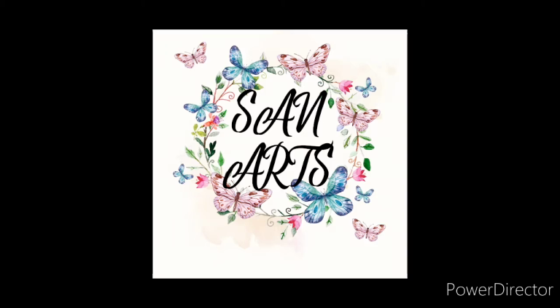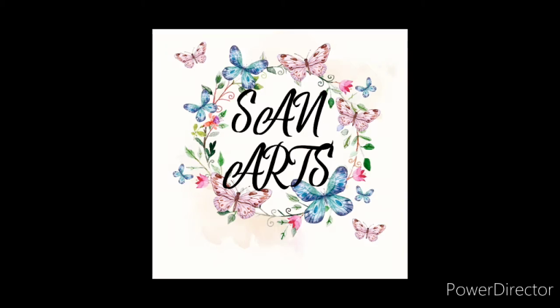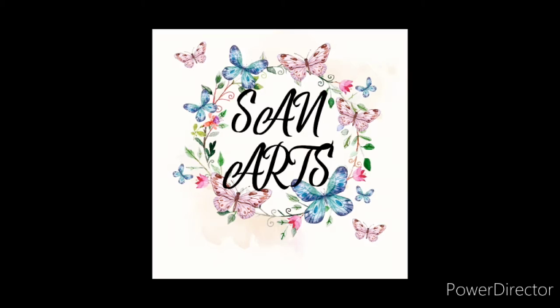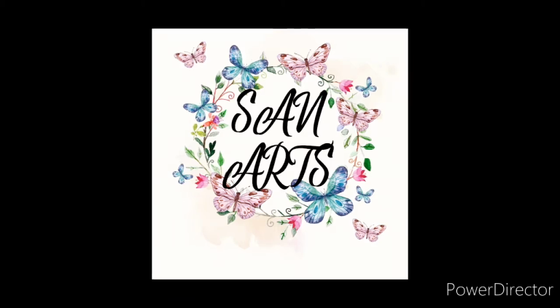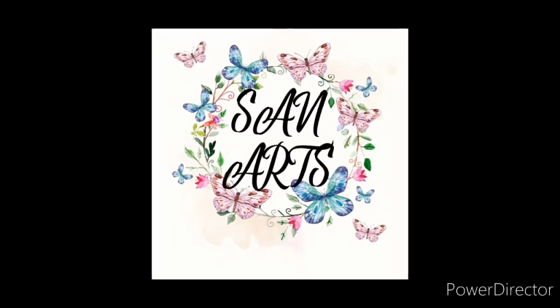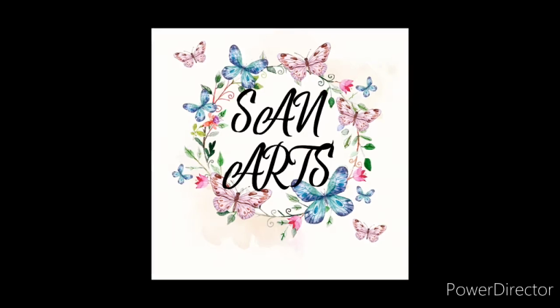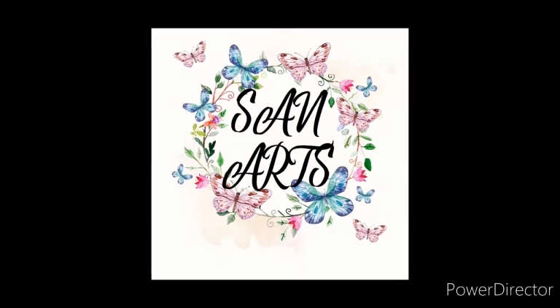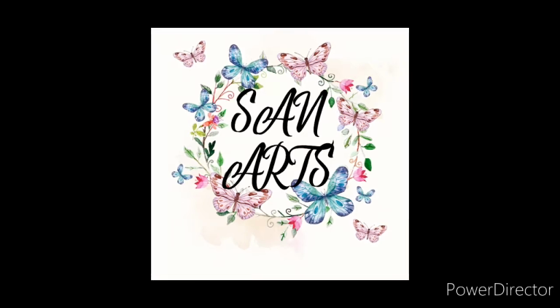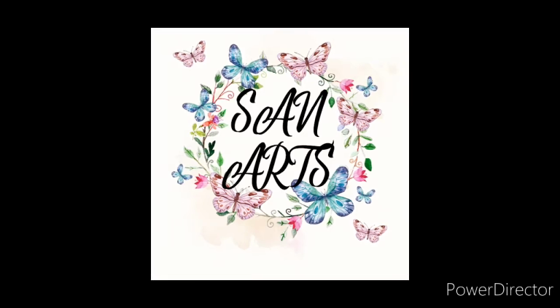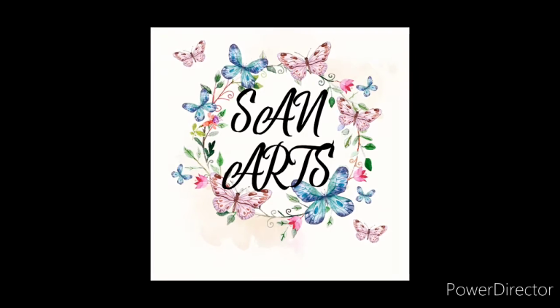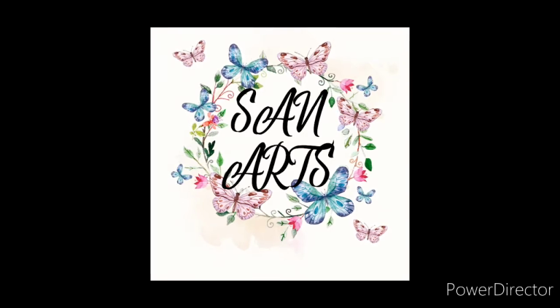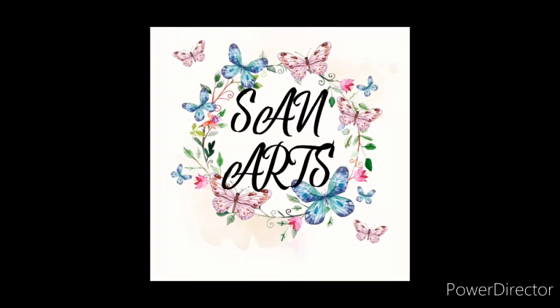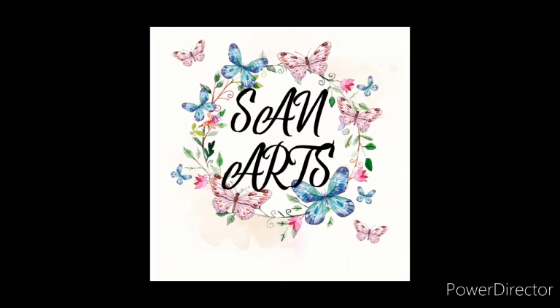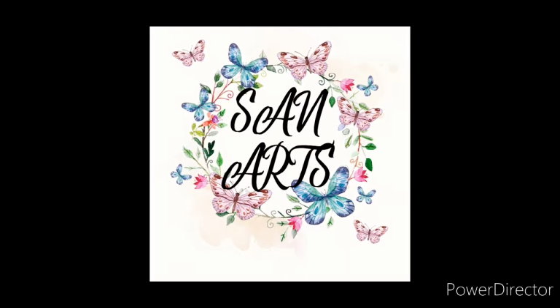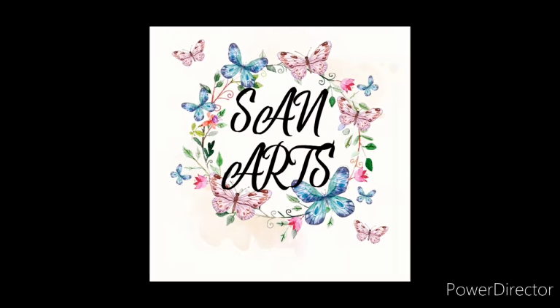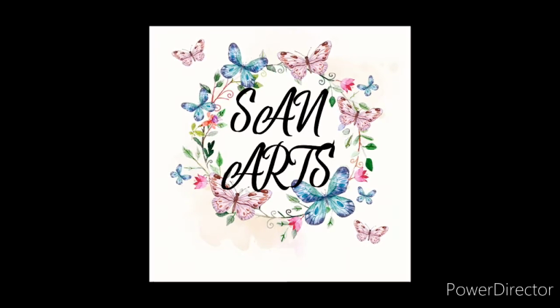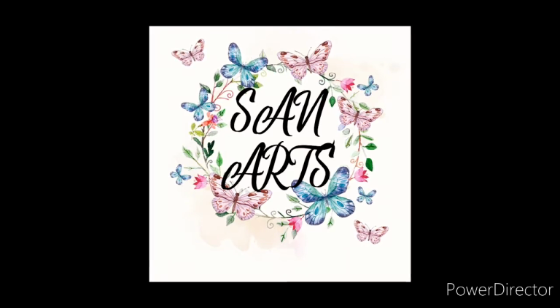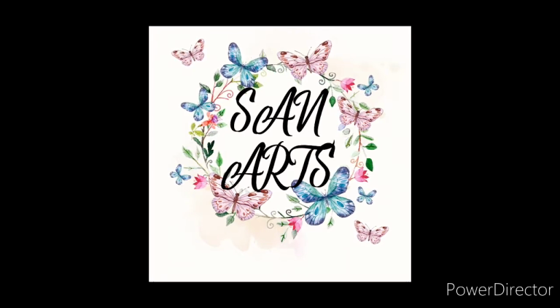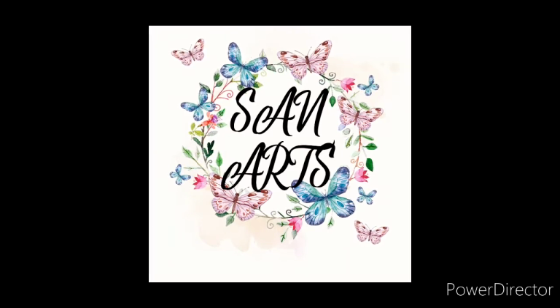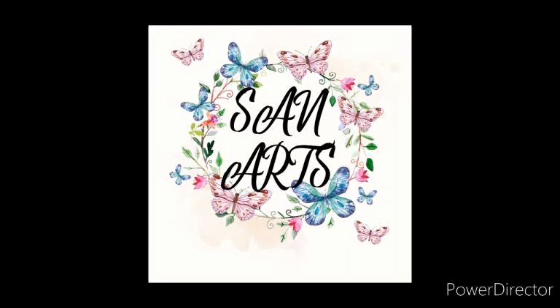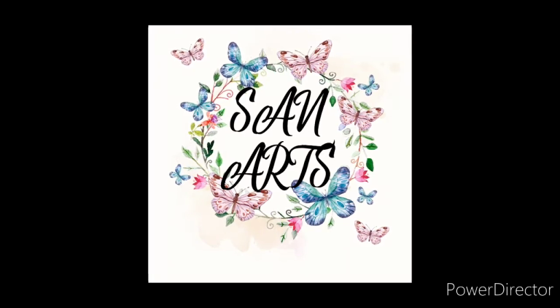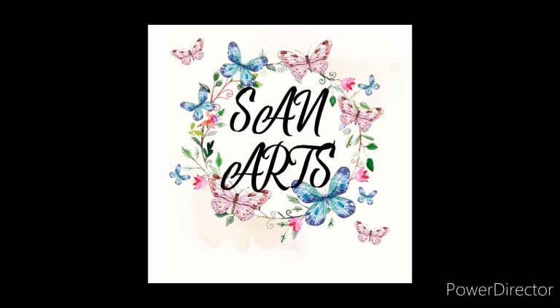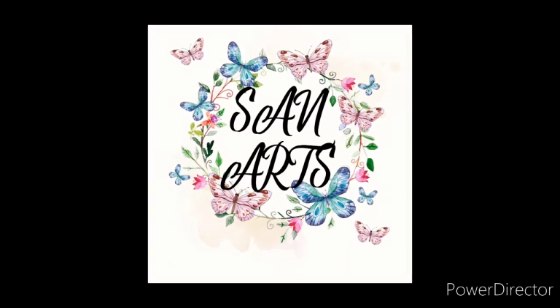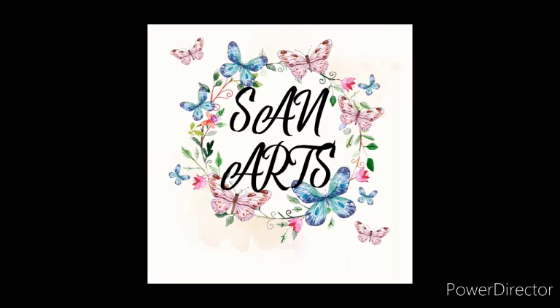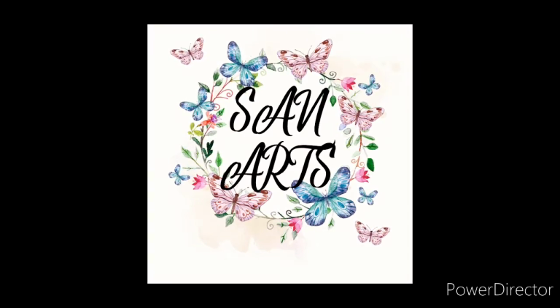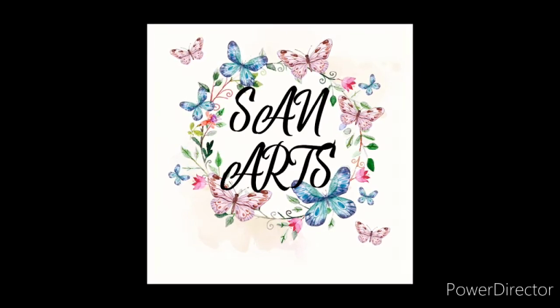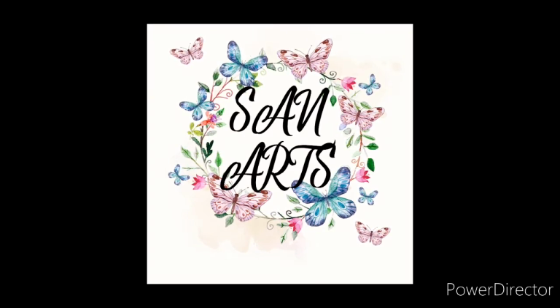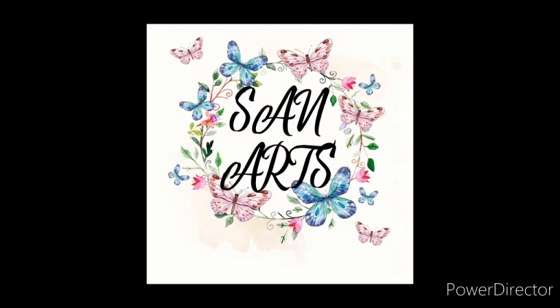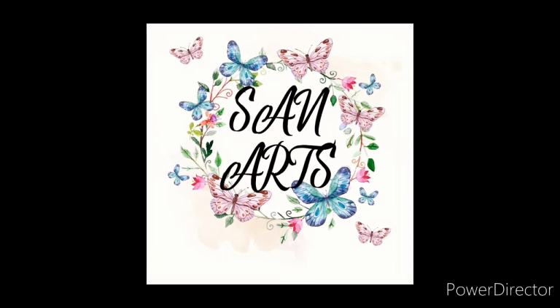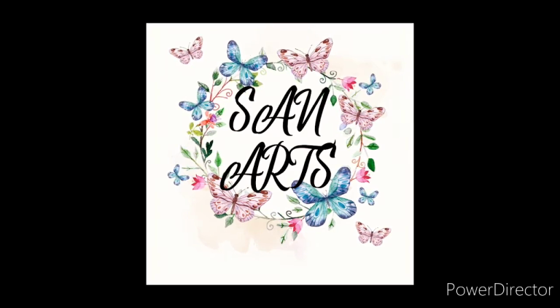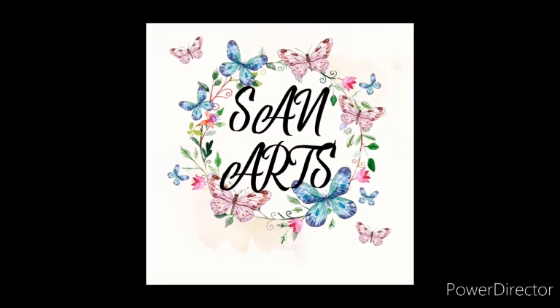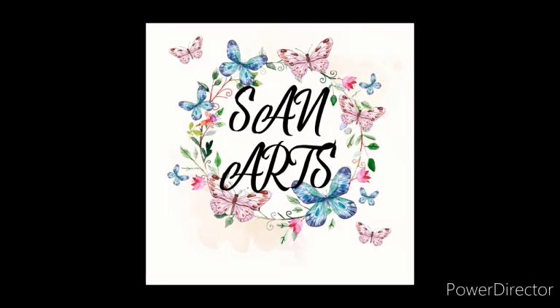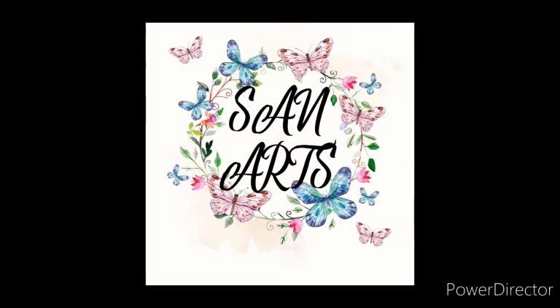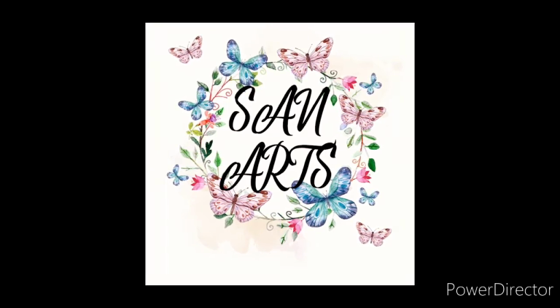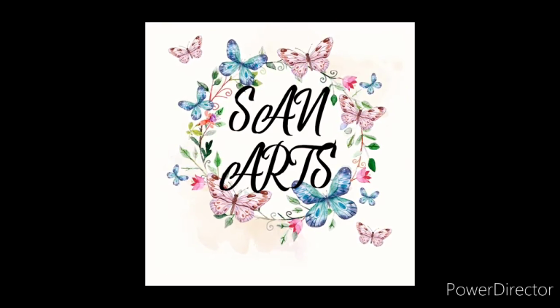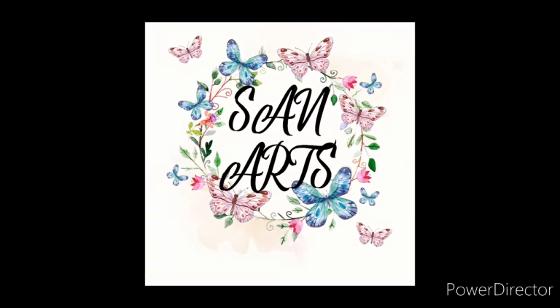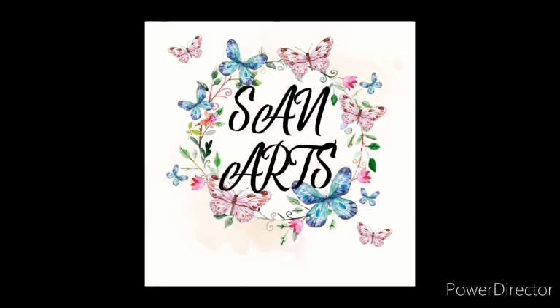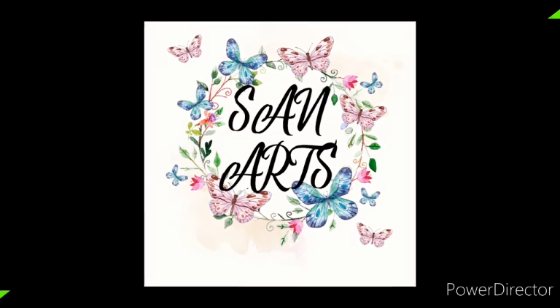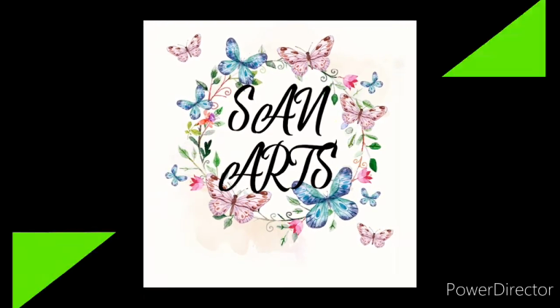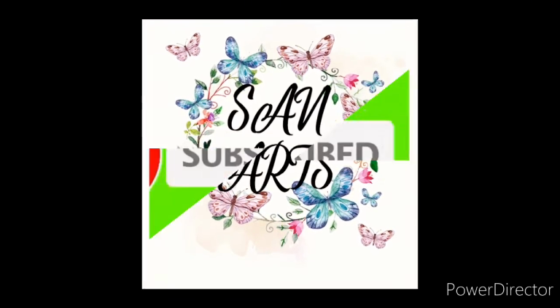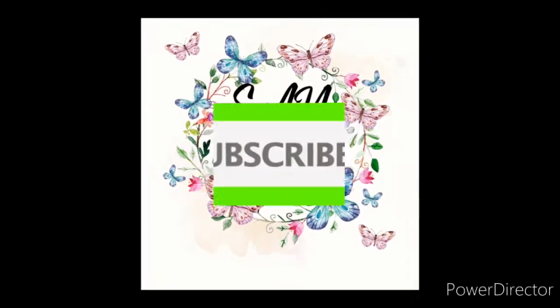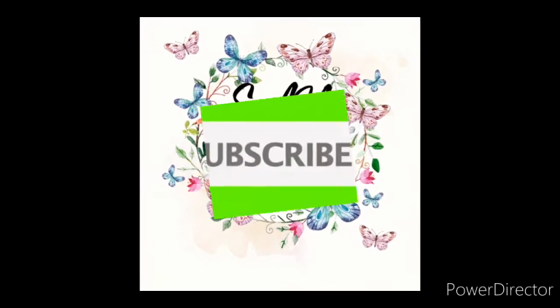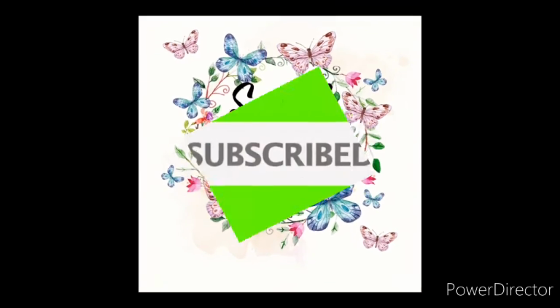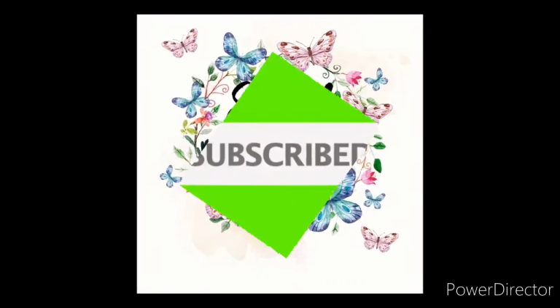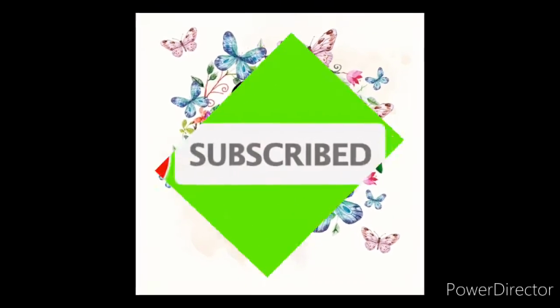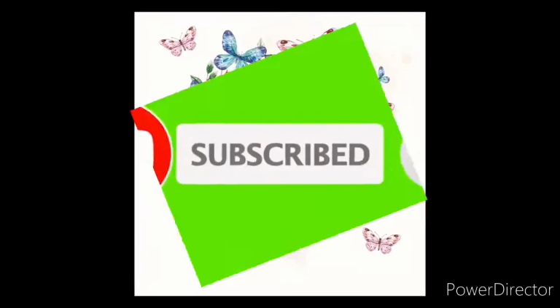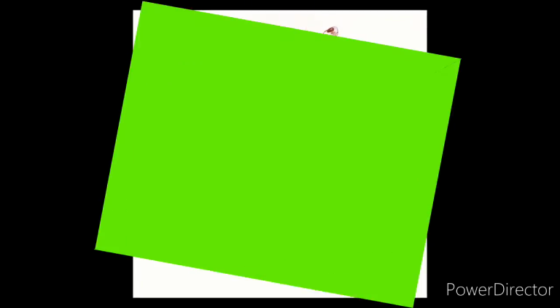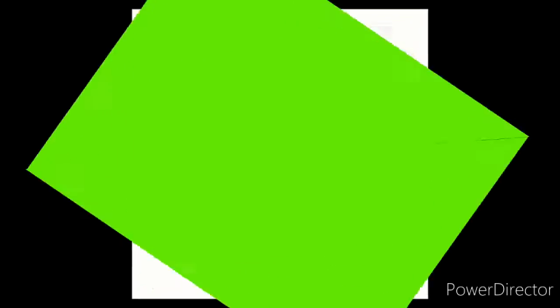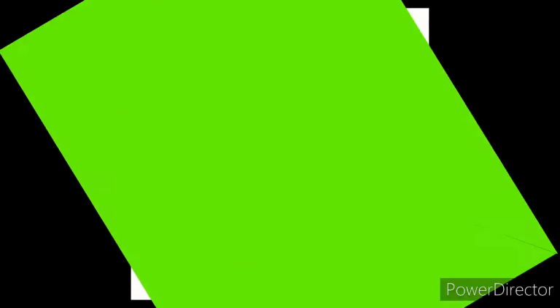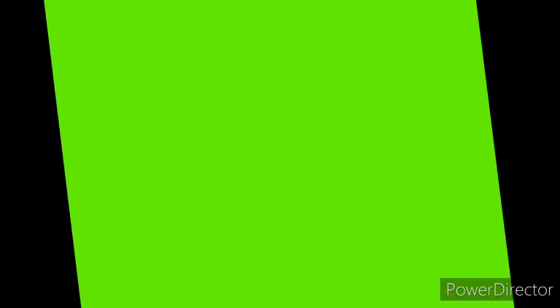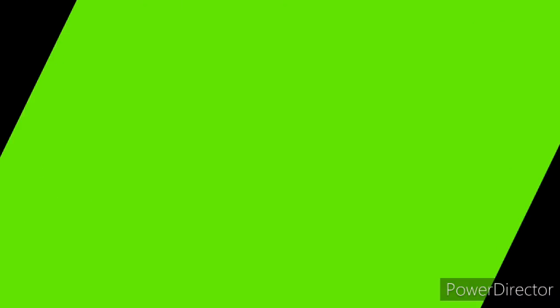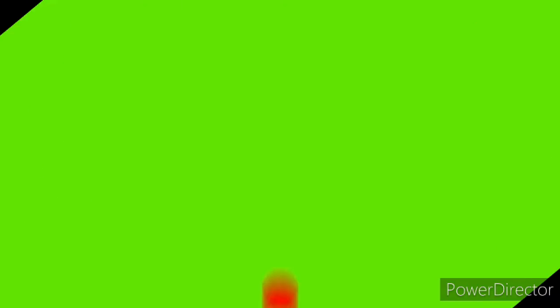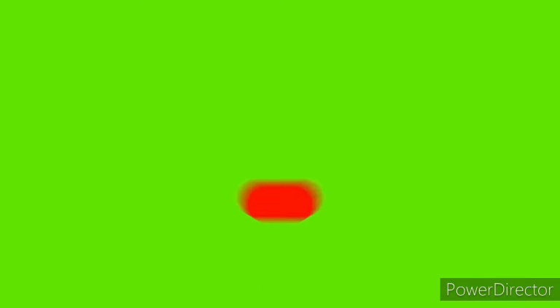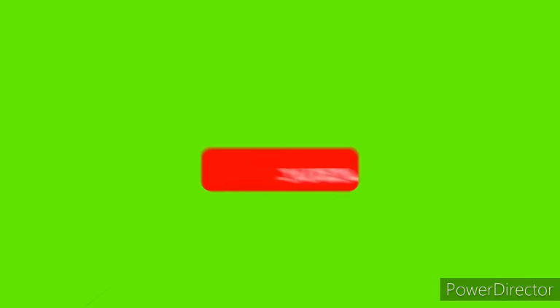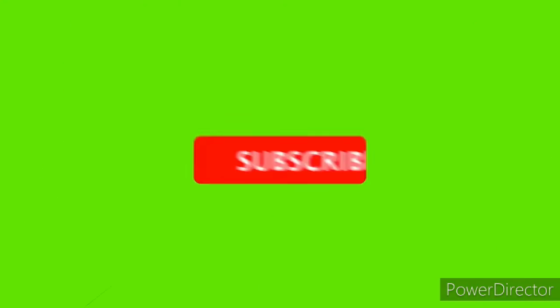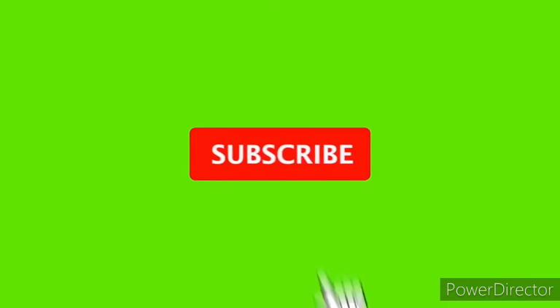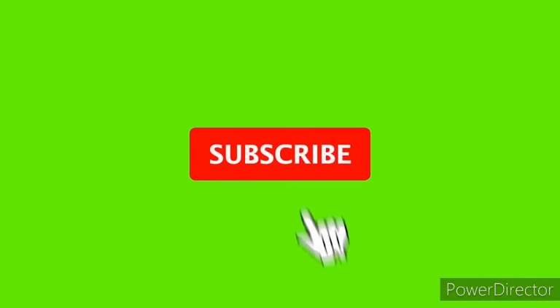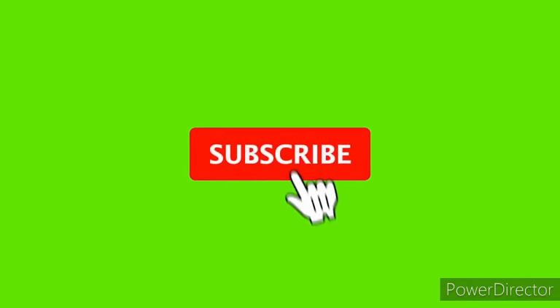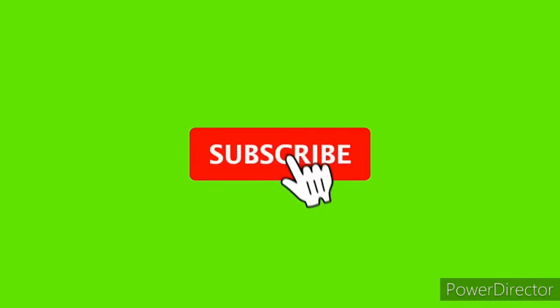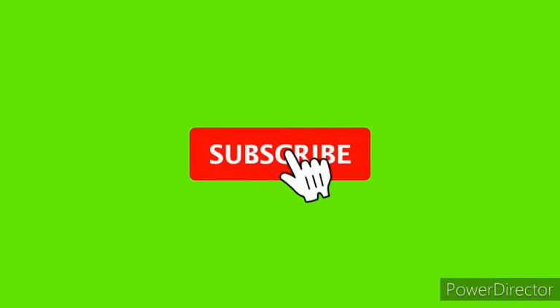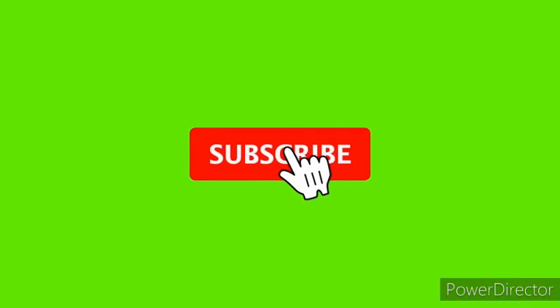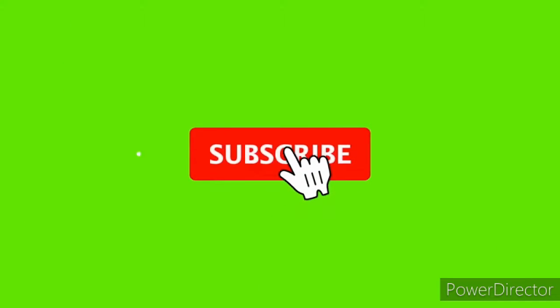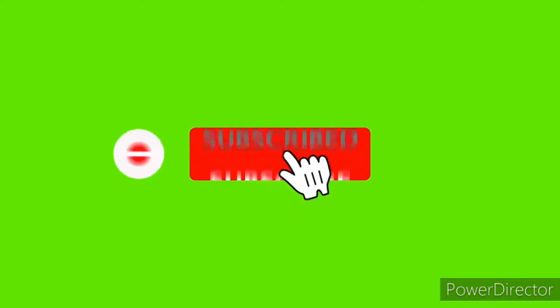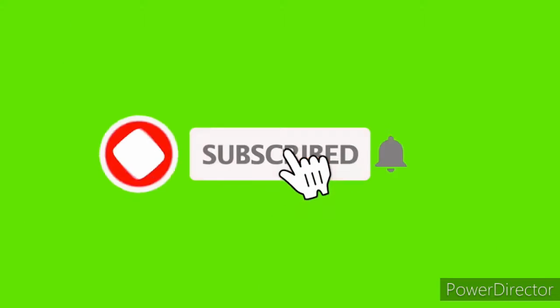Hi friends, welcome back to our channel, Sangax. I'm back with another video, but before that, subscribe to our channel for more videos.